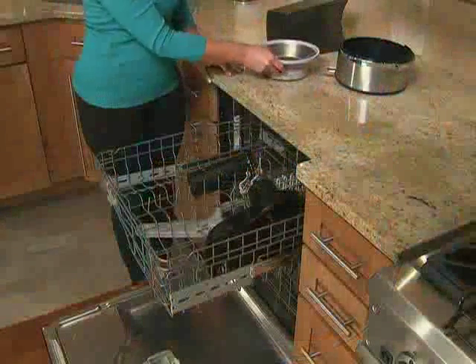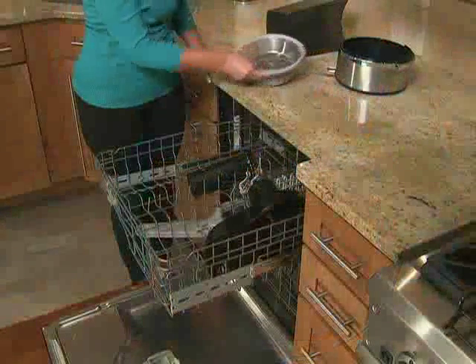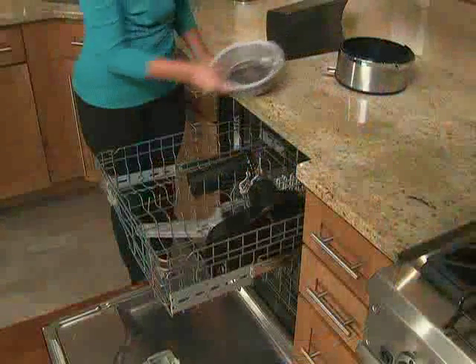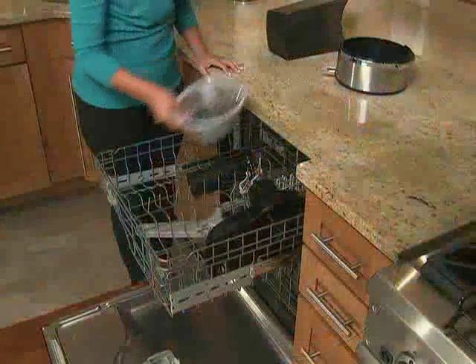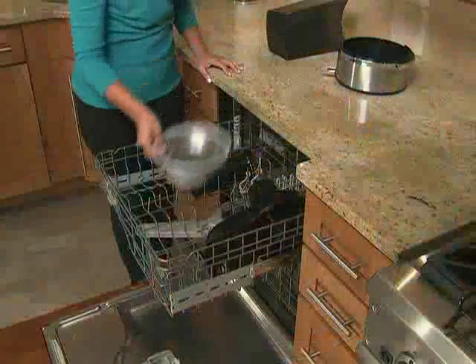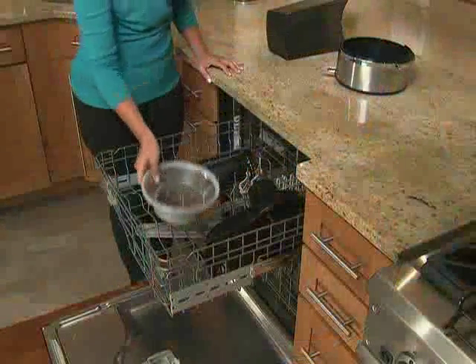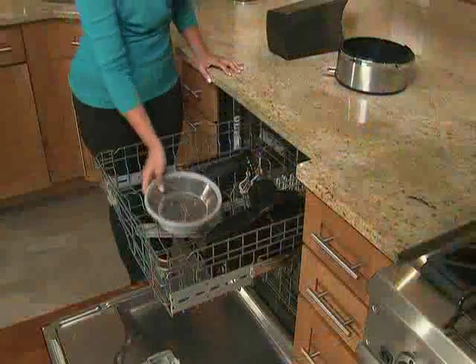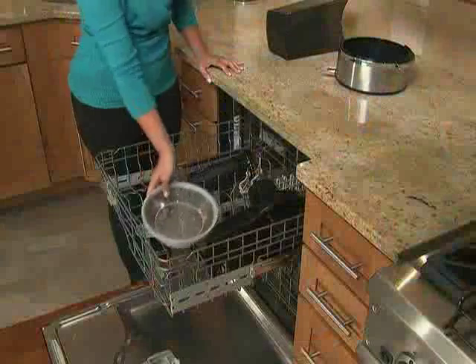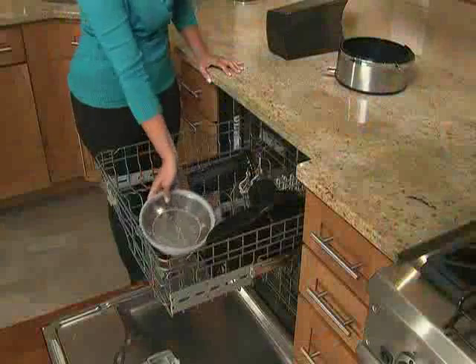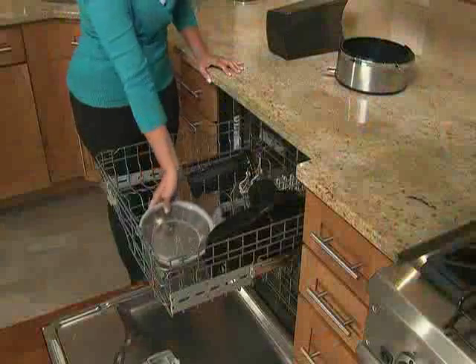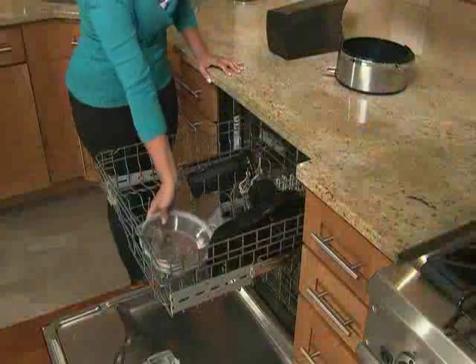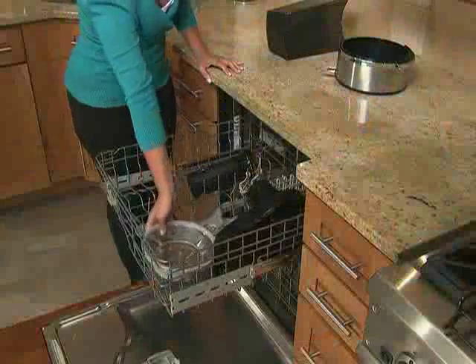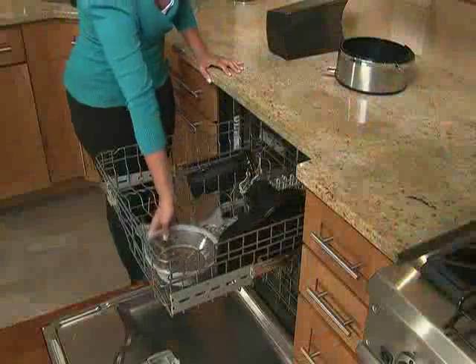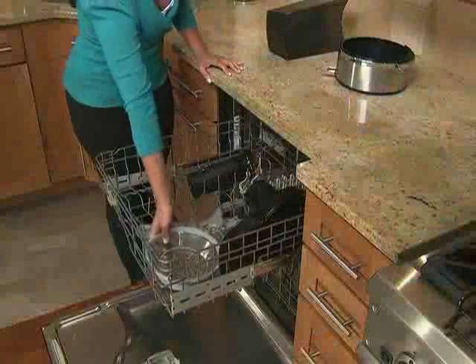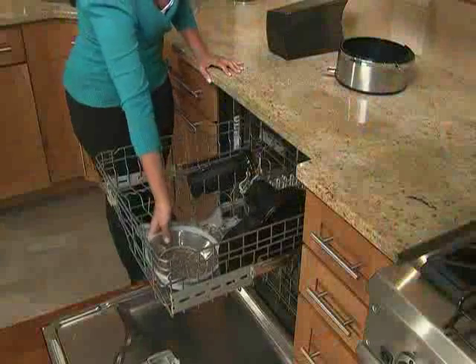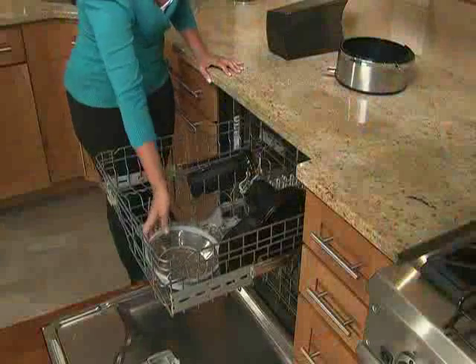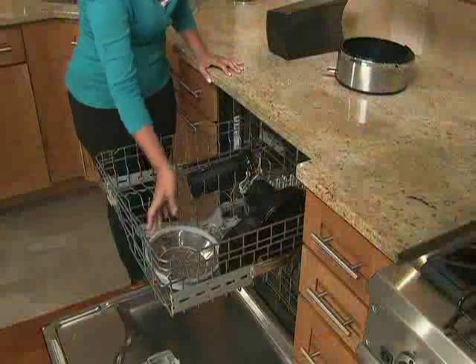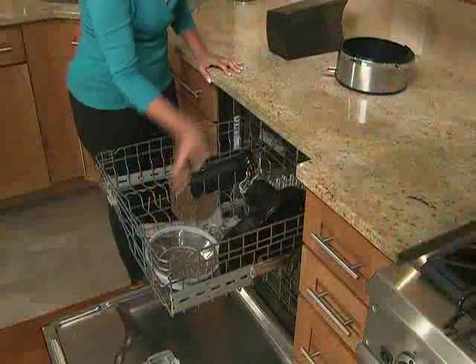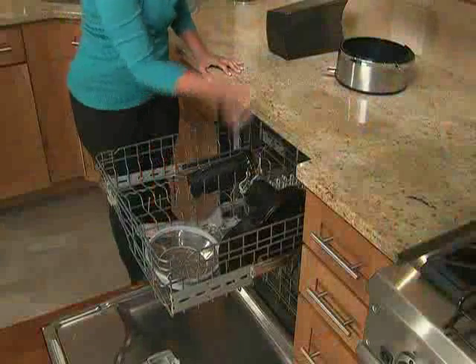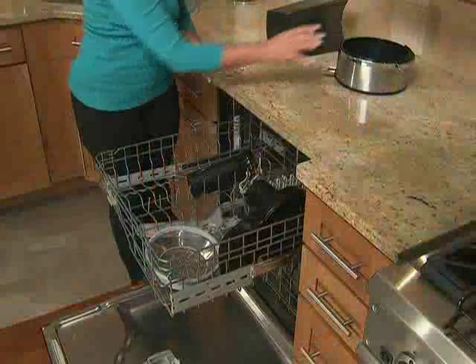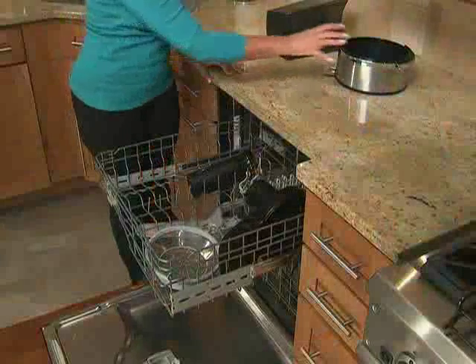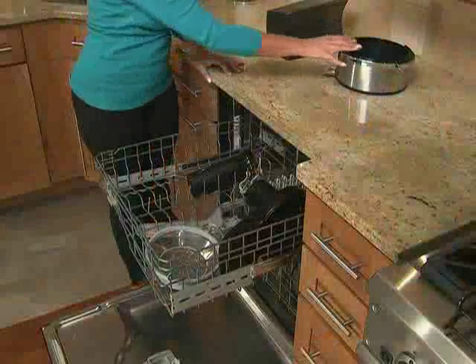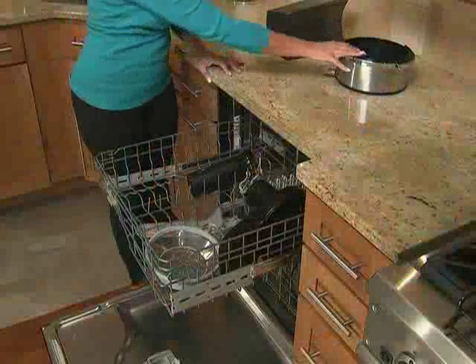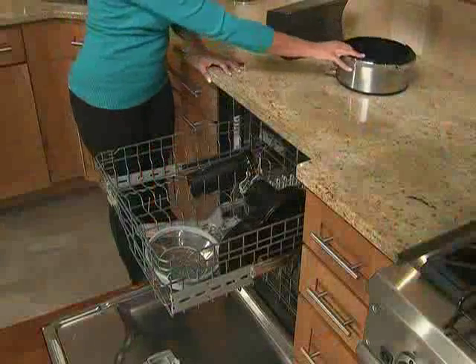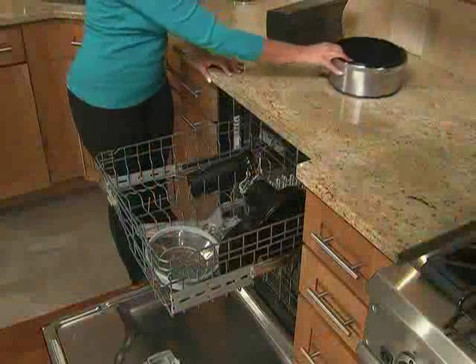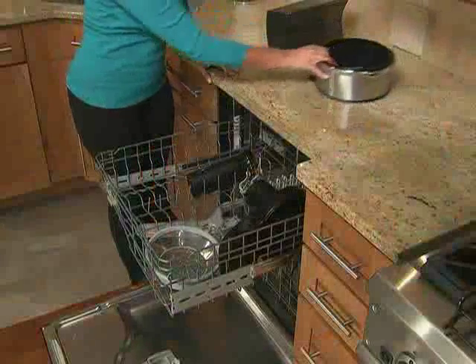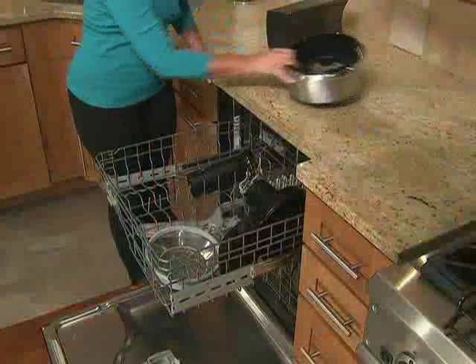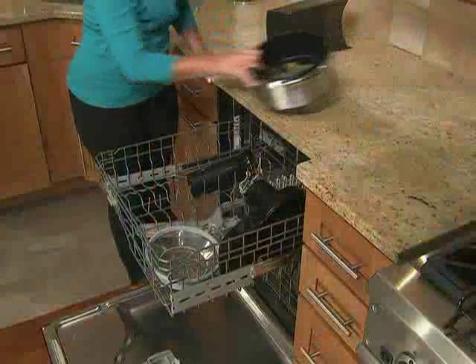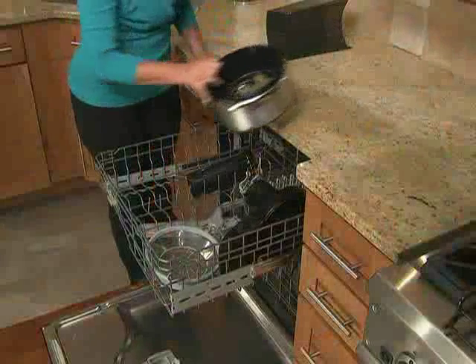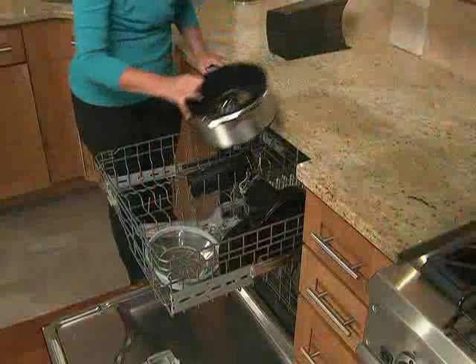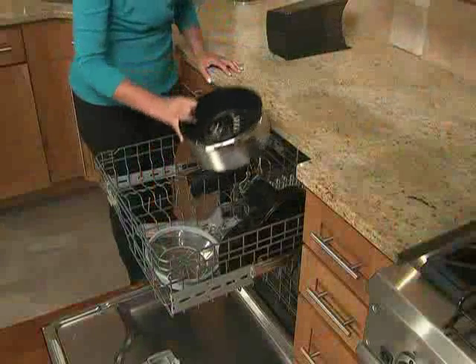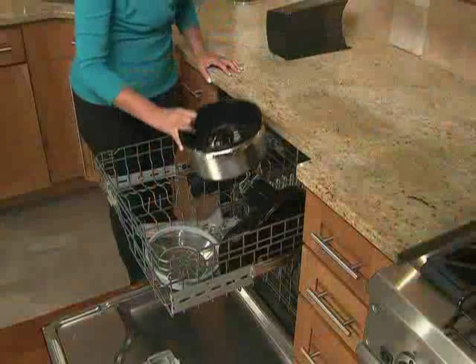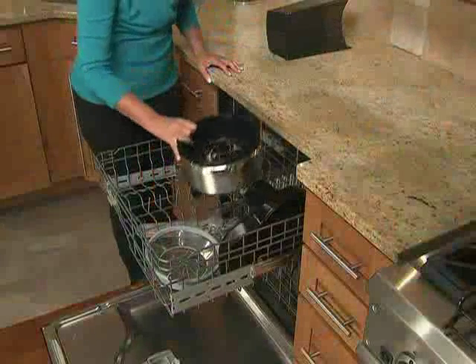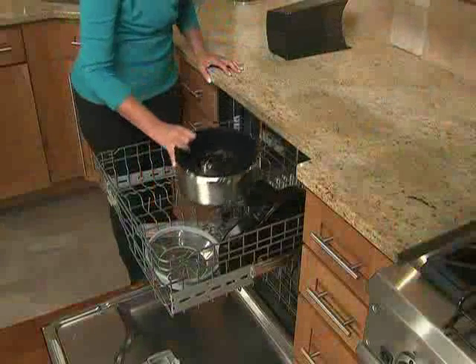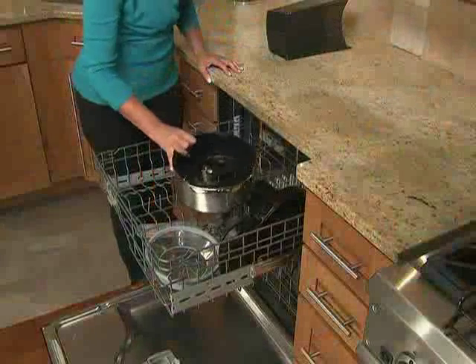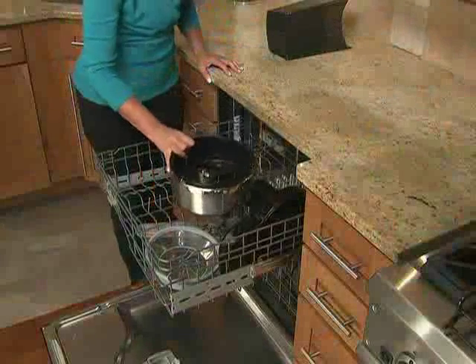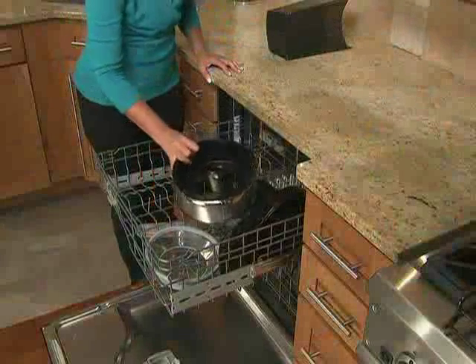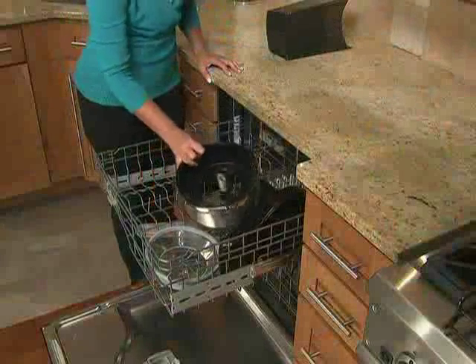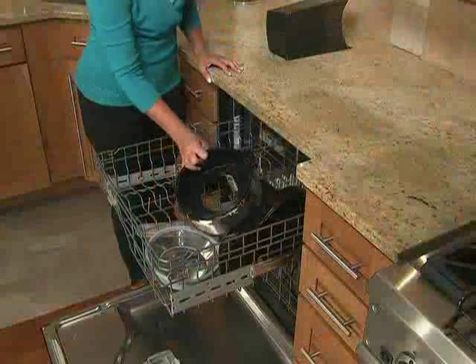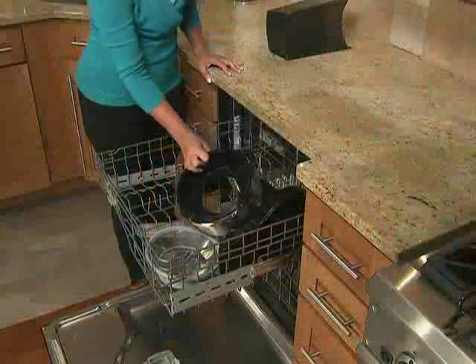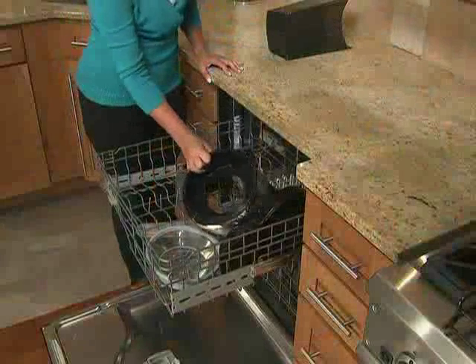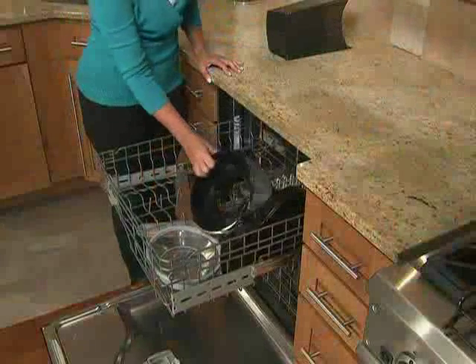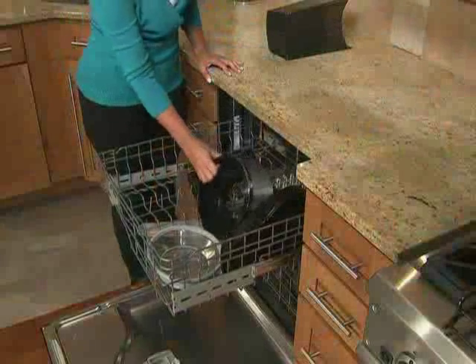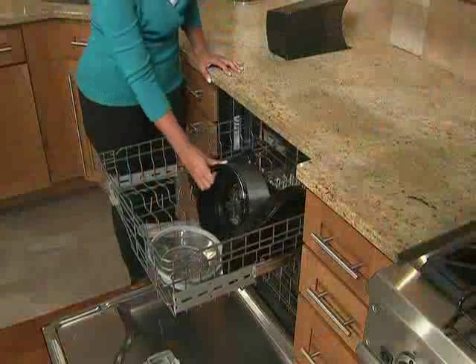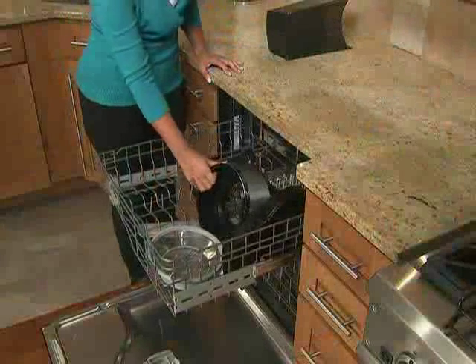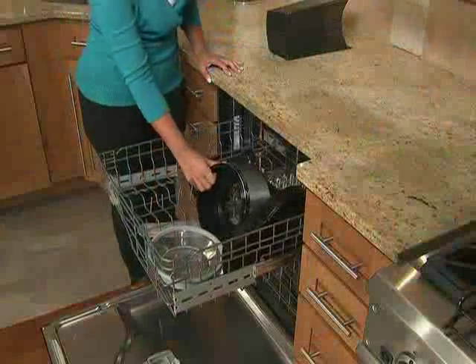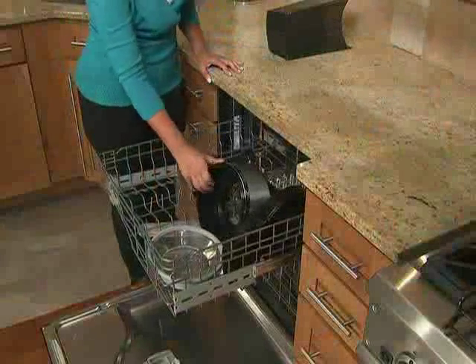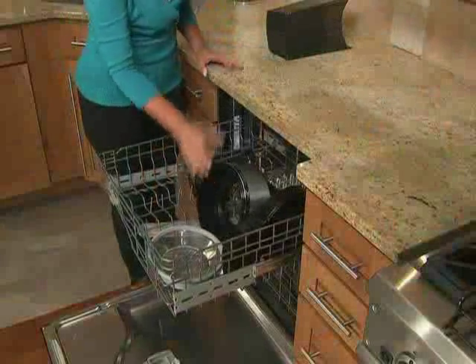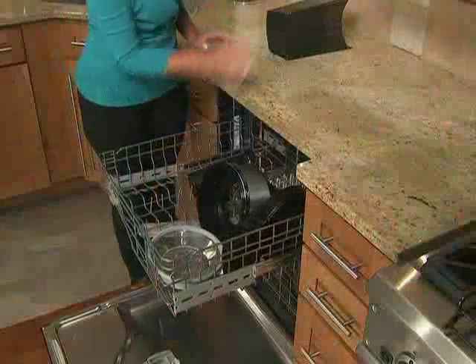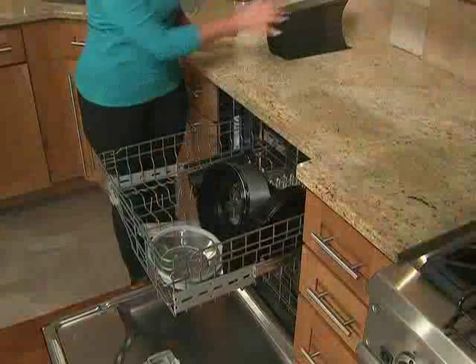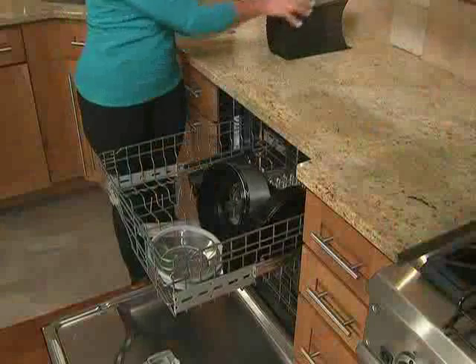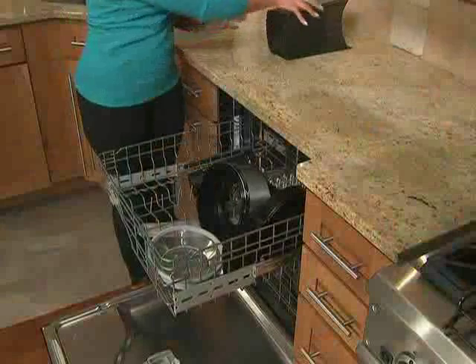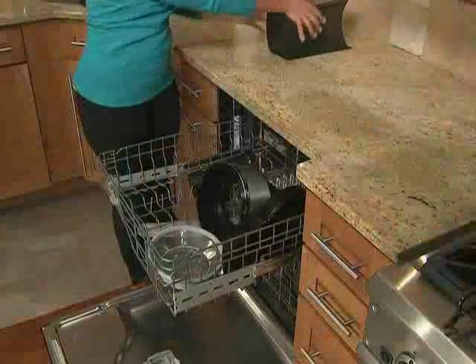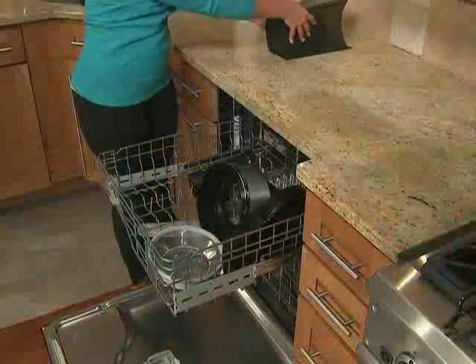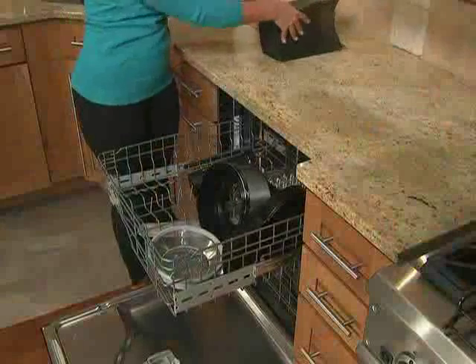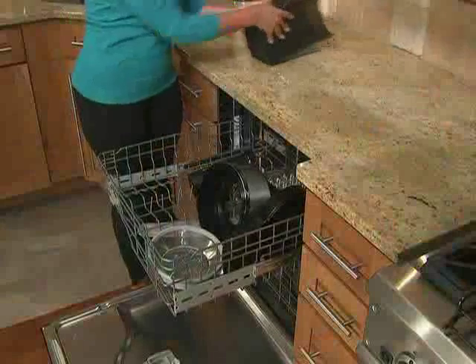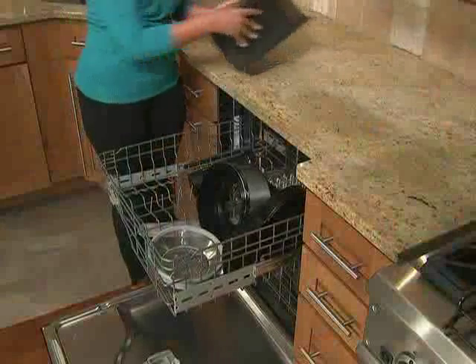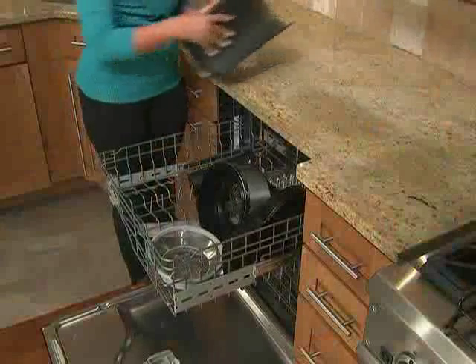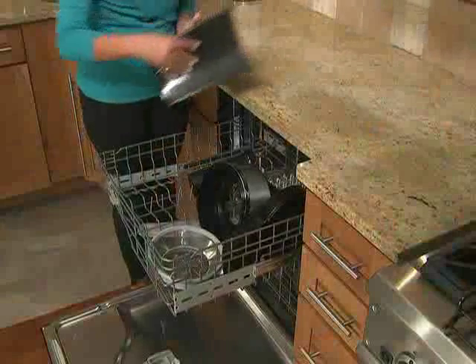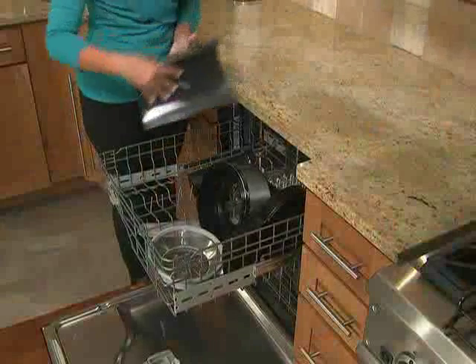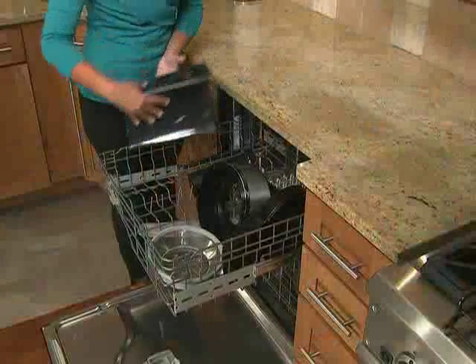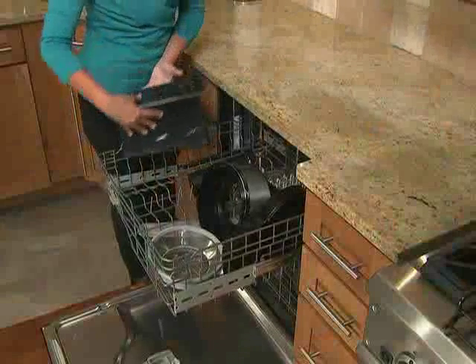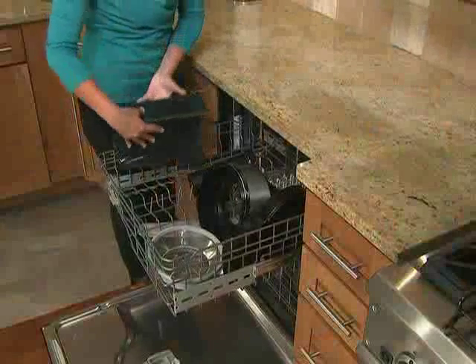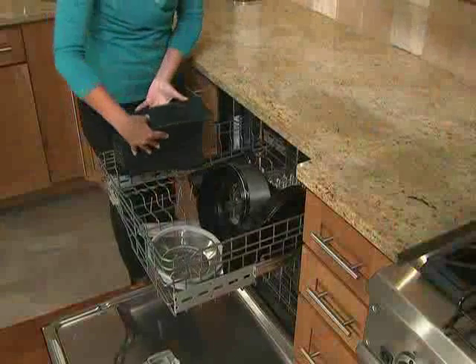Everything else — the filter, the chute with pulp guard, the pulp collector, blade, pusher, and receptacle — can all be cleaned in the dishwasher.